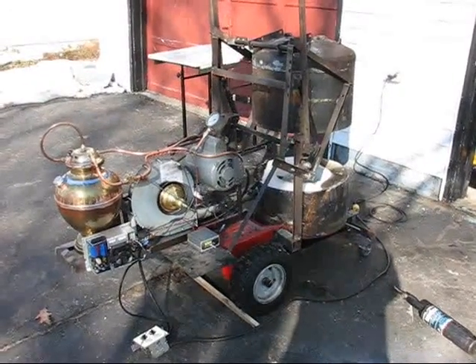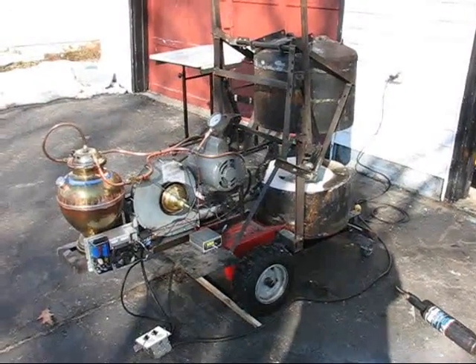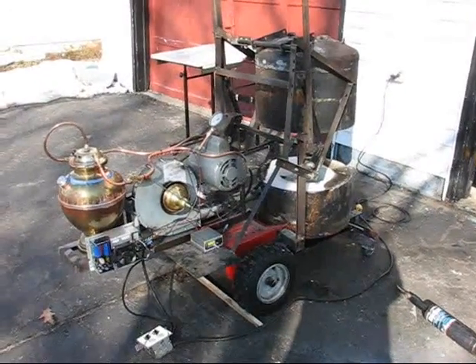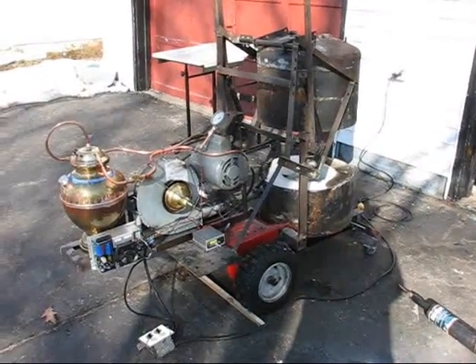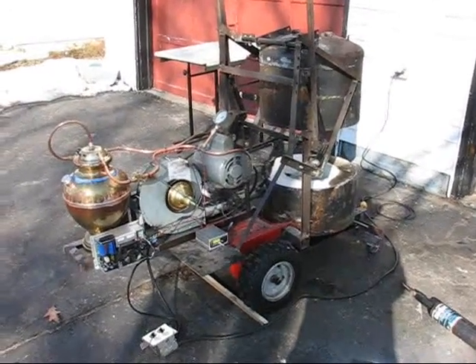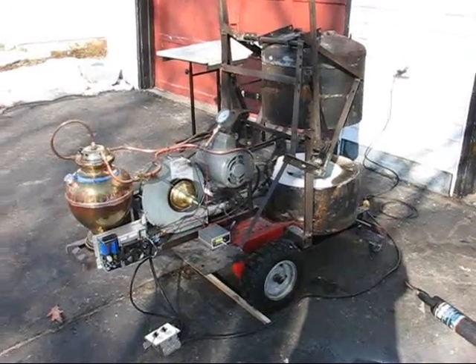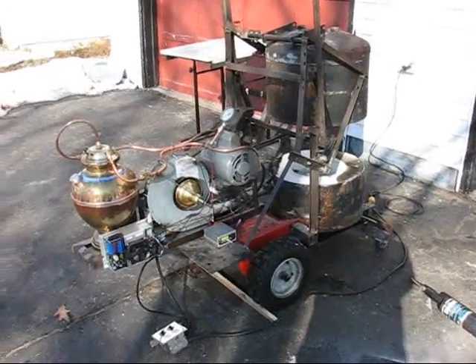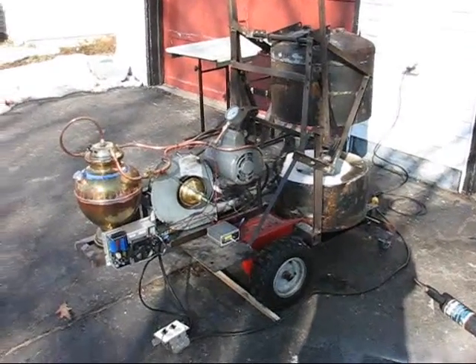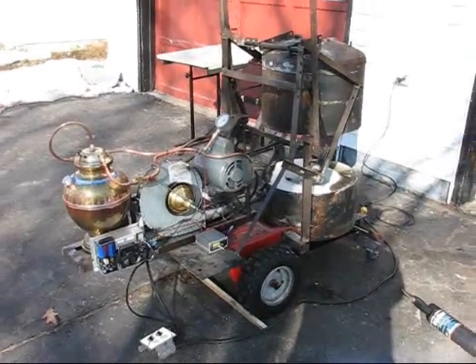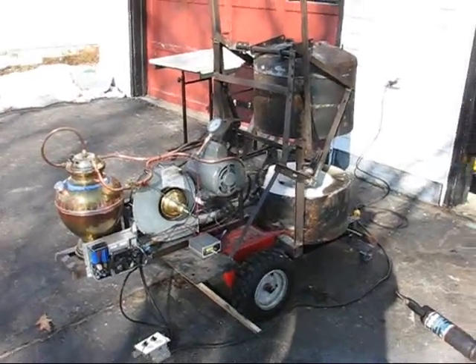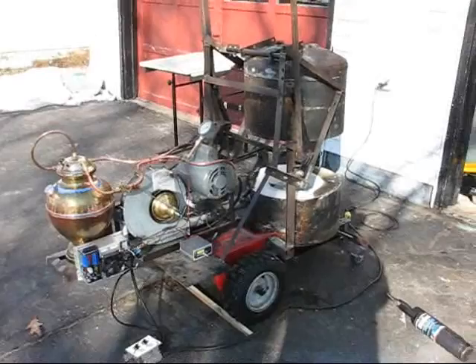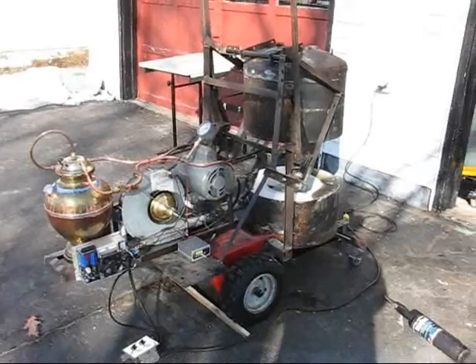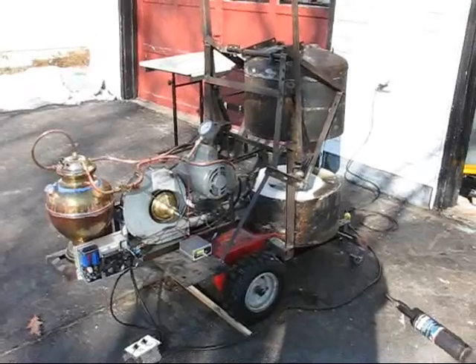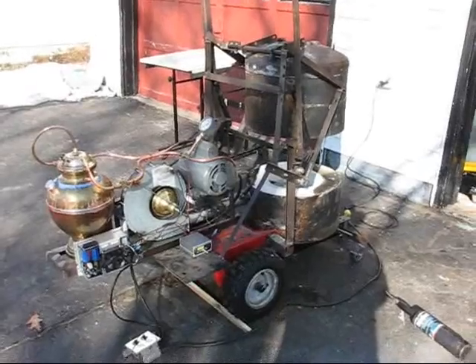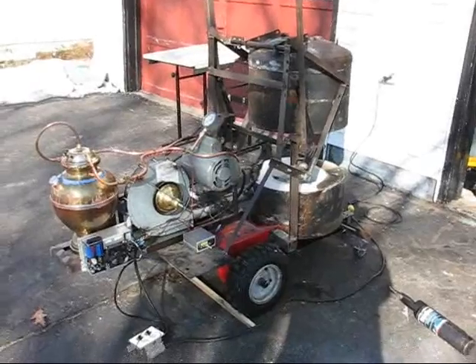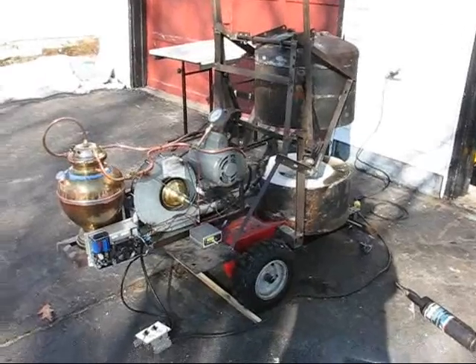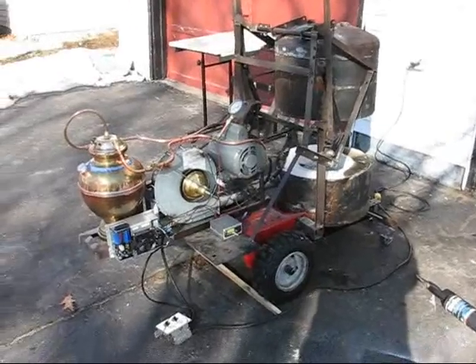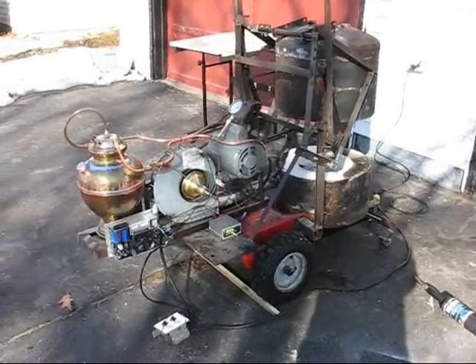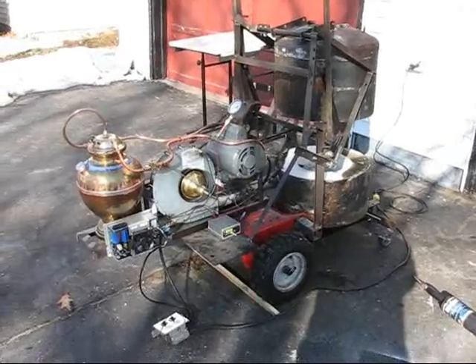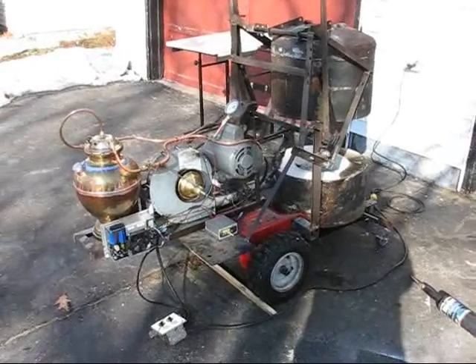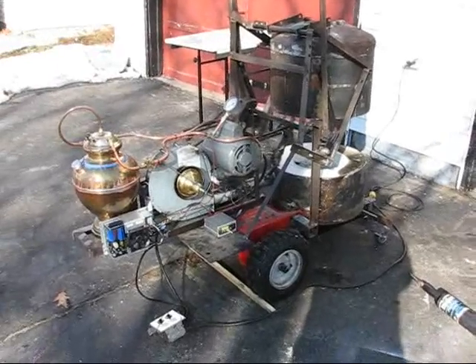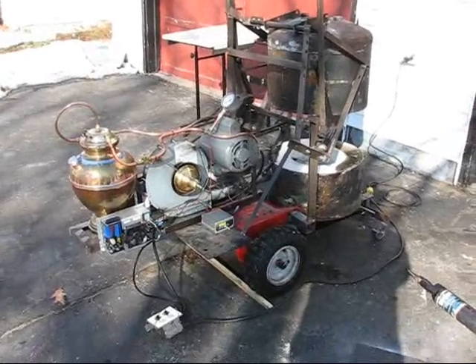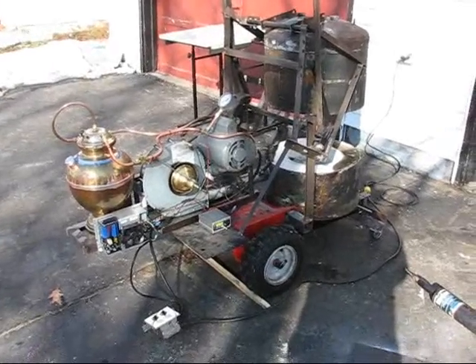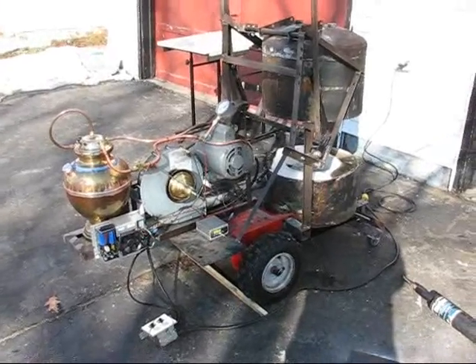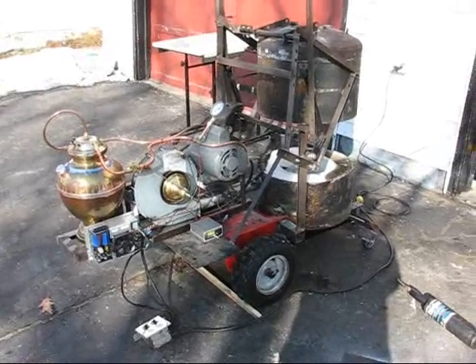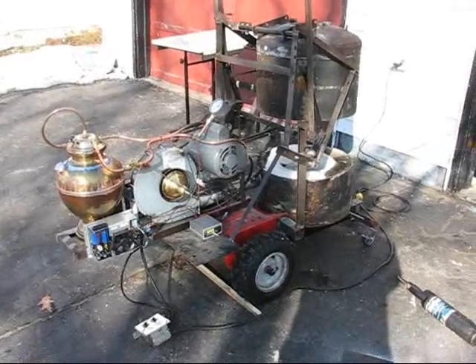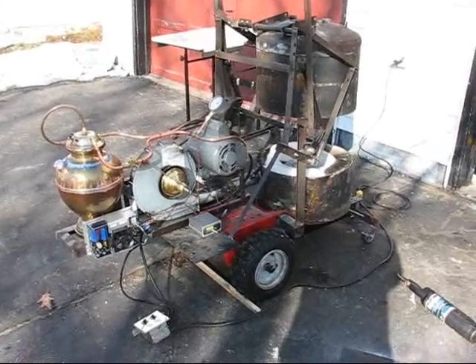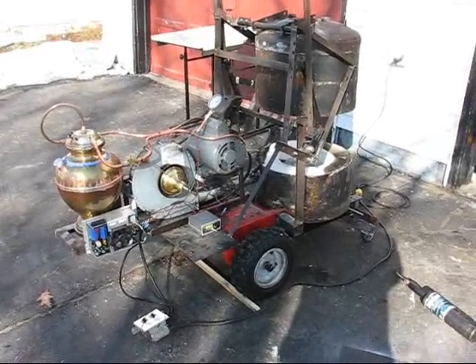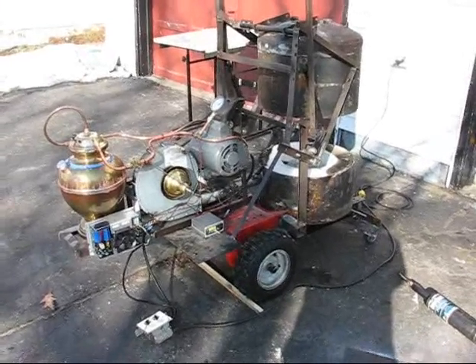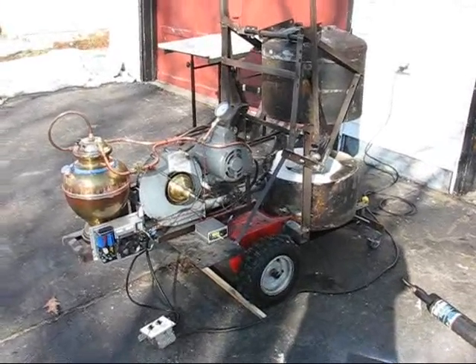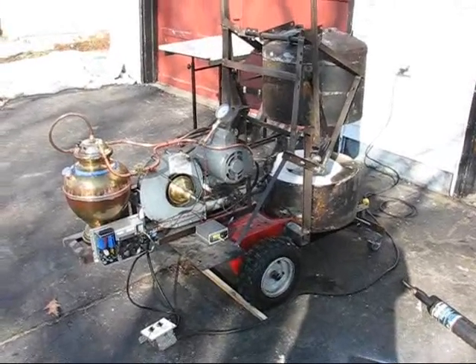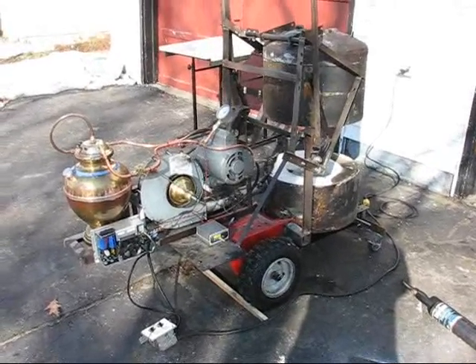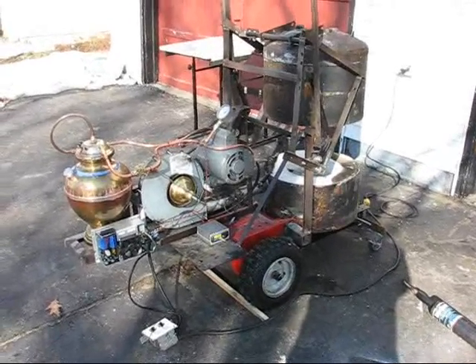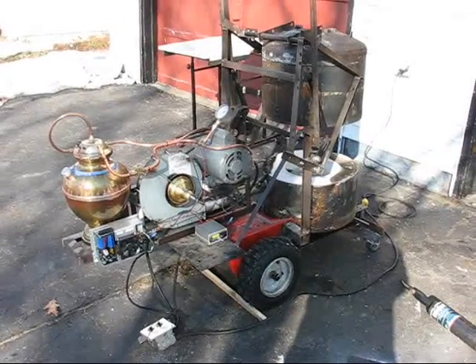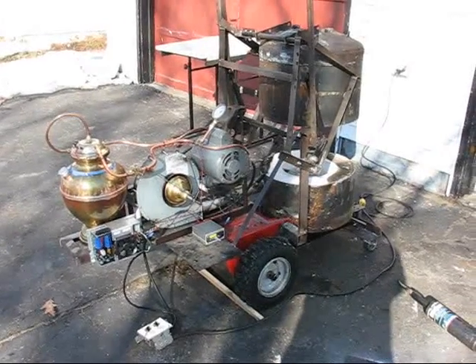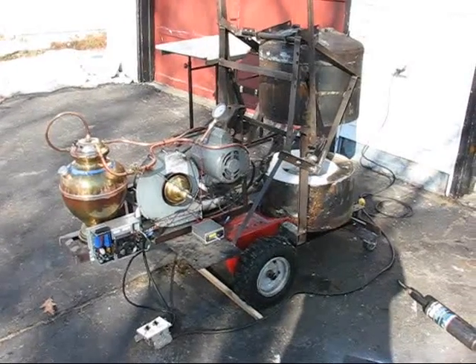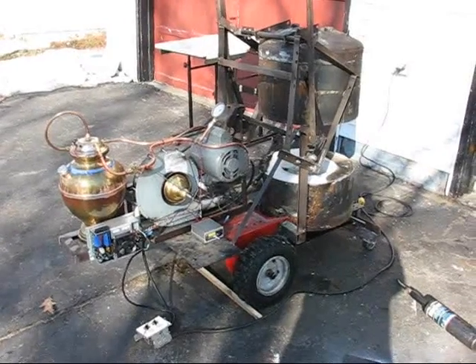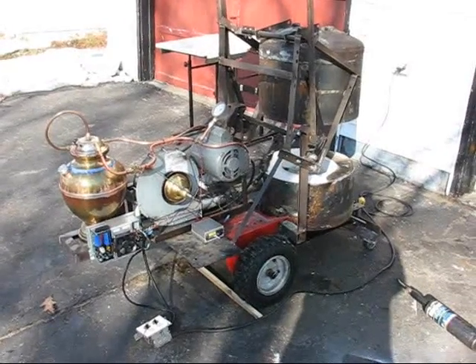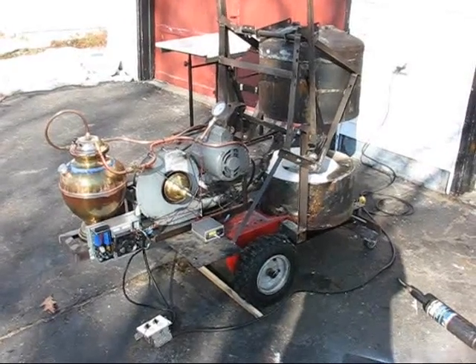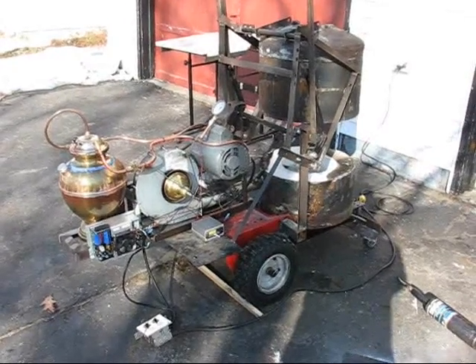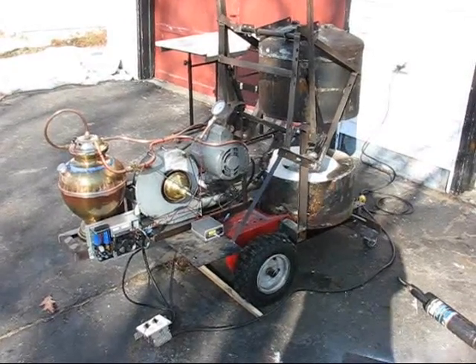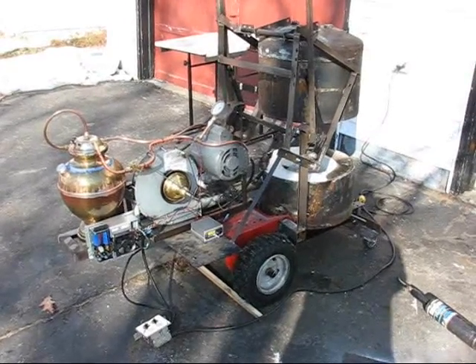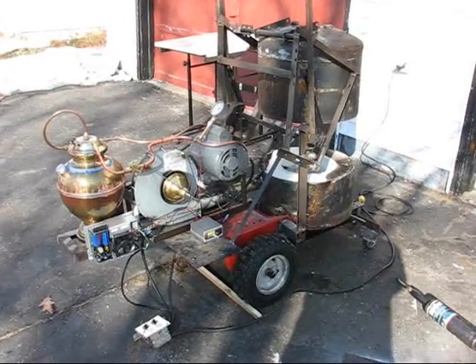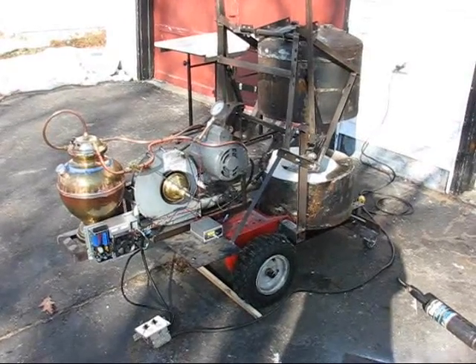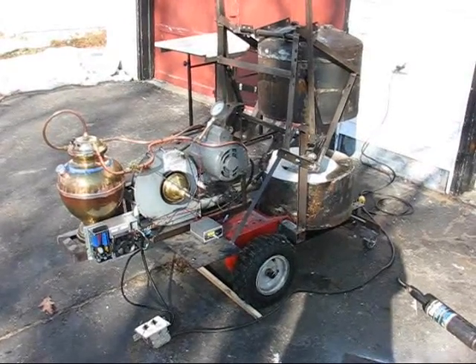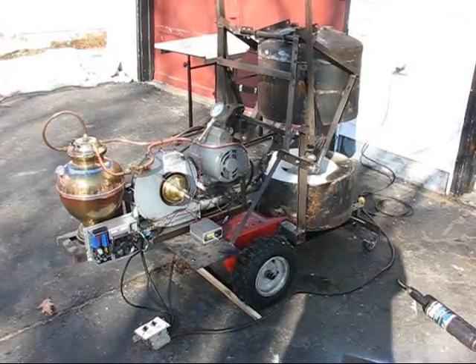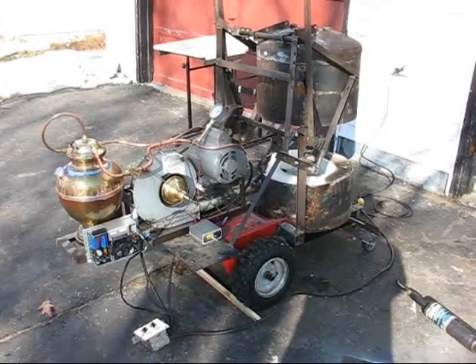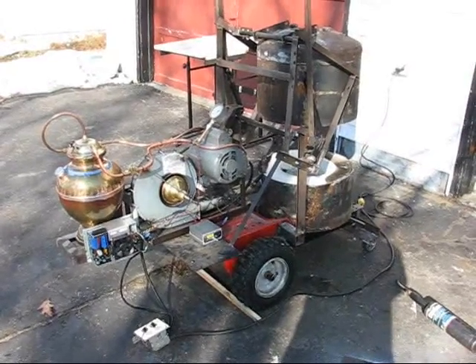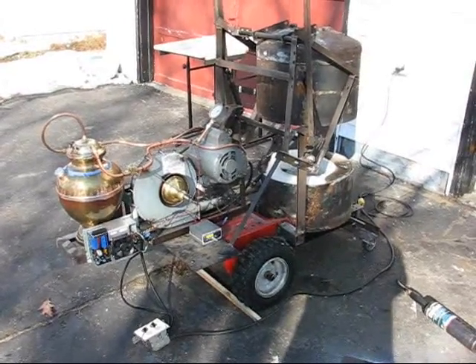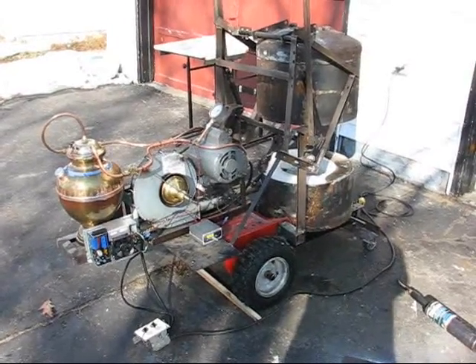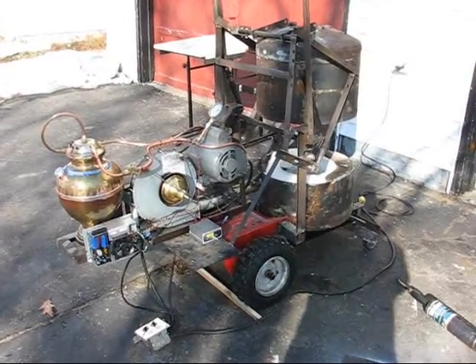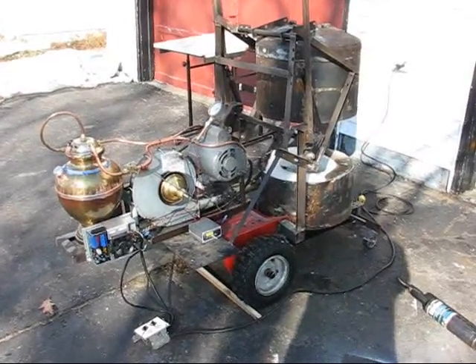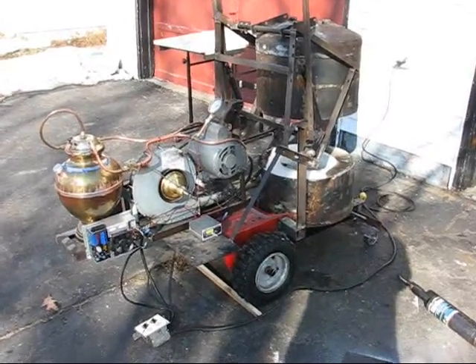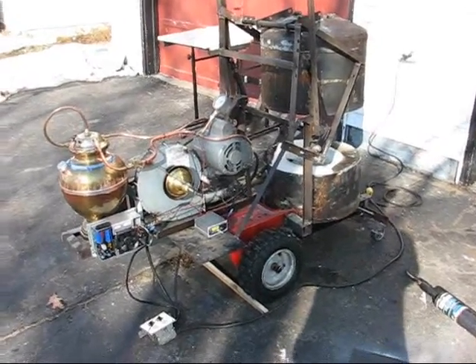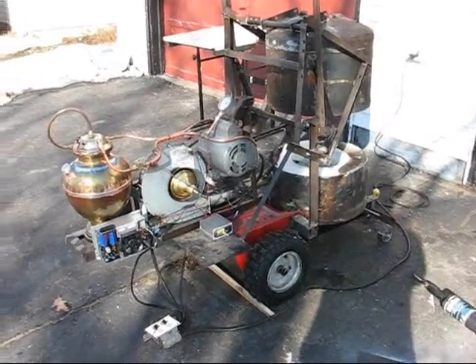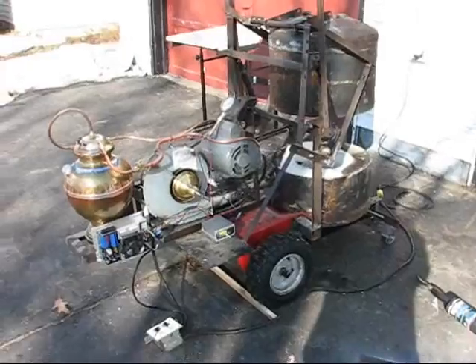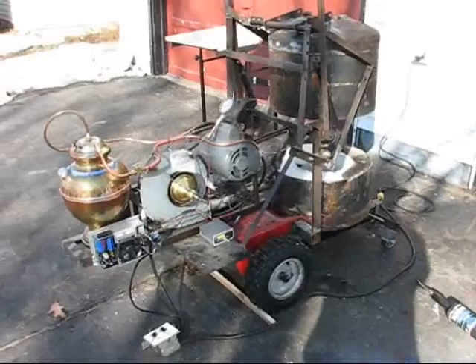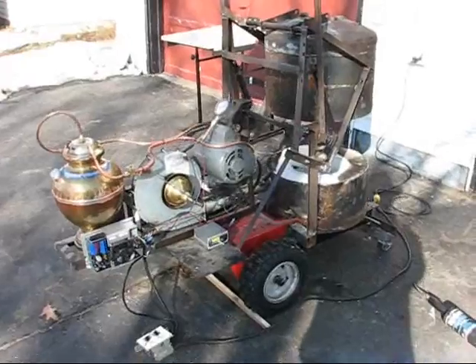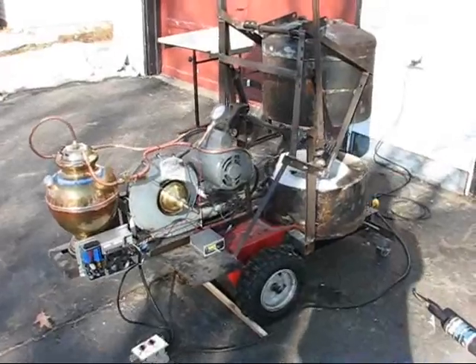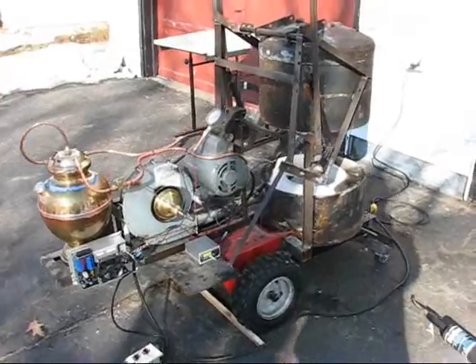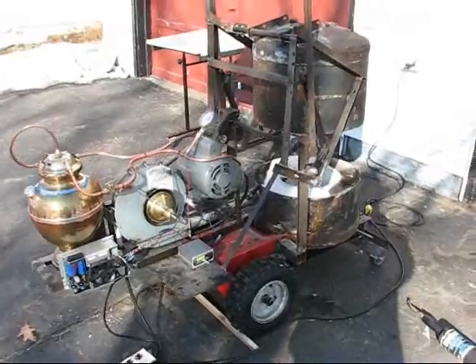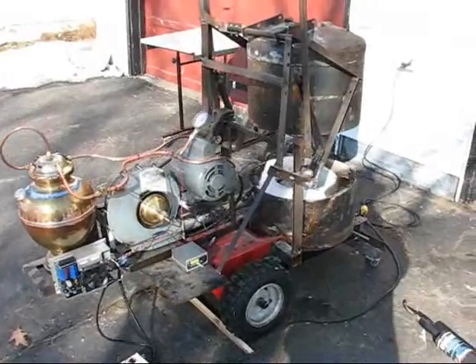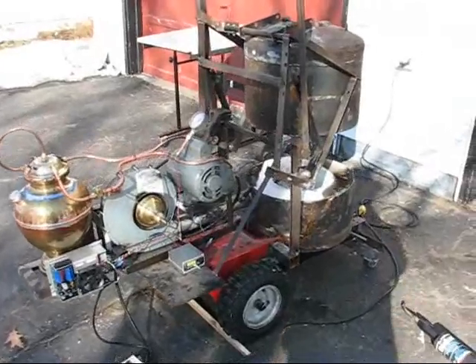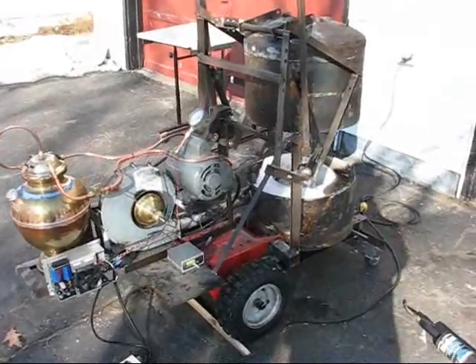This is a foundry furnace for melting metals — aluminum, brass, and hopefully cast iron, but we'll see about that.